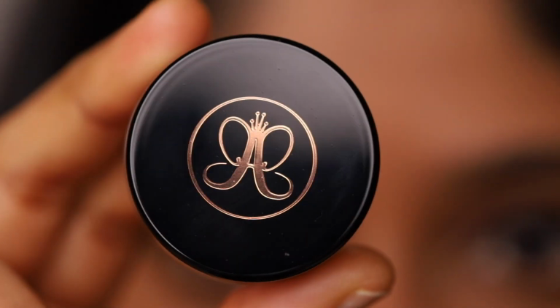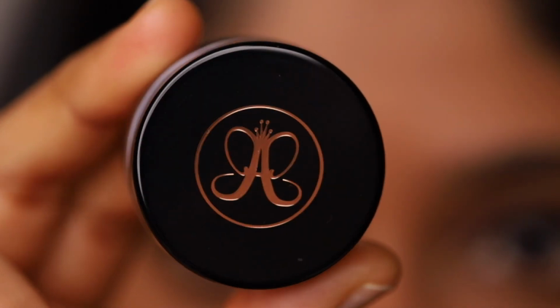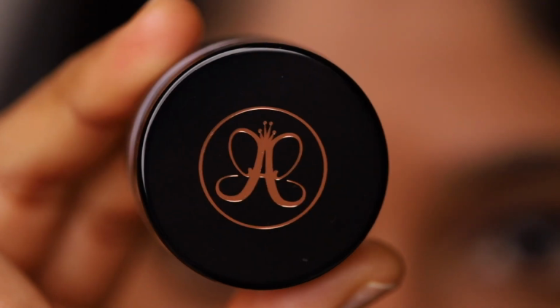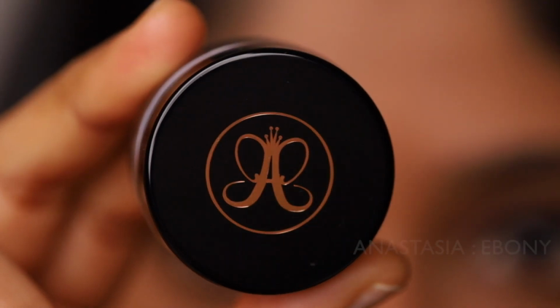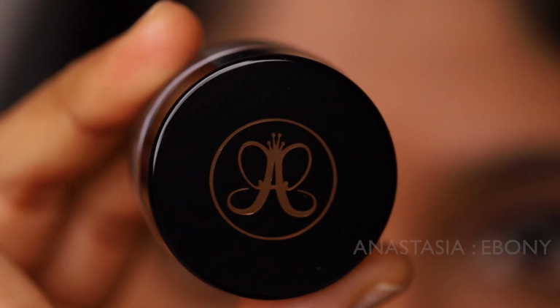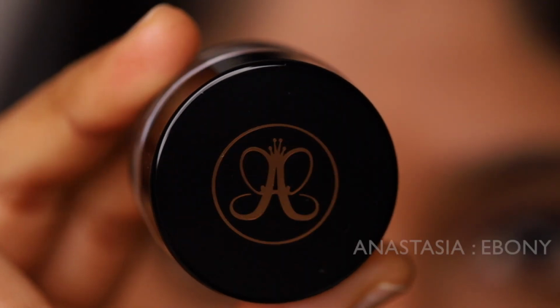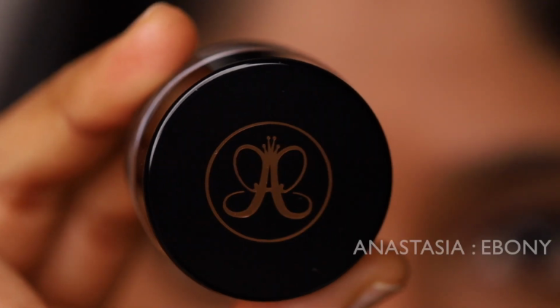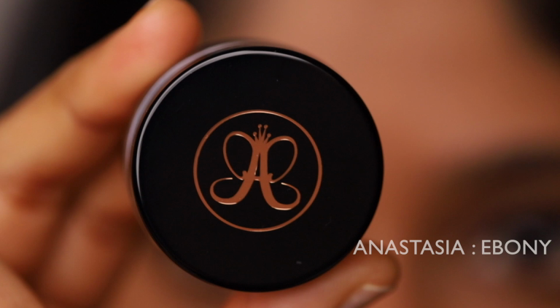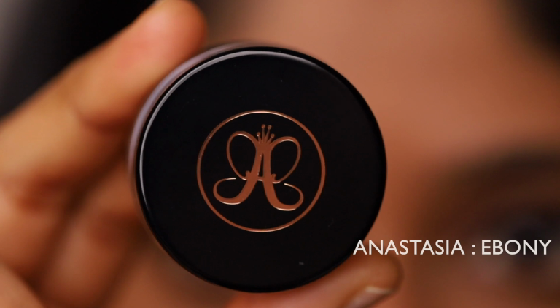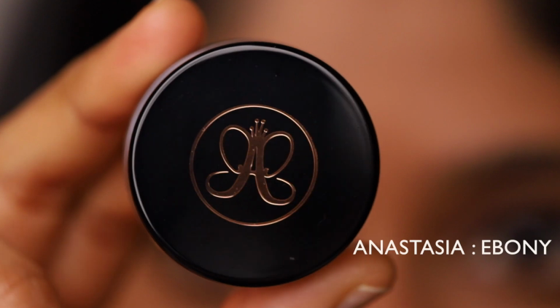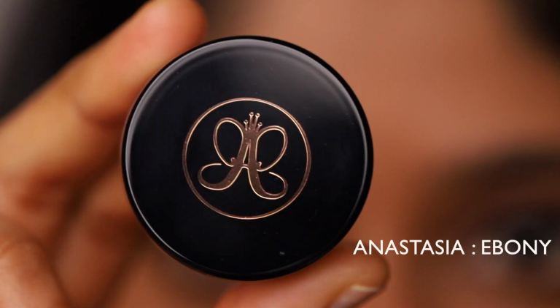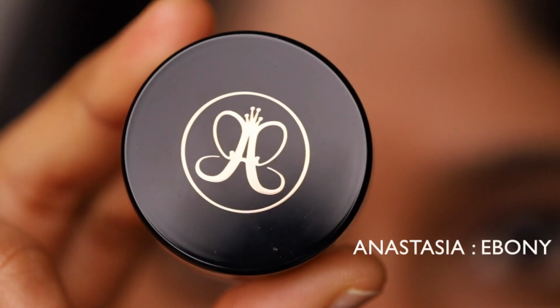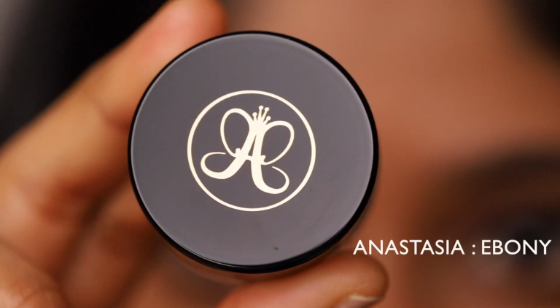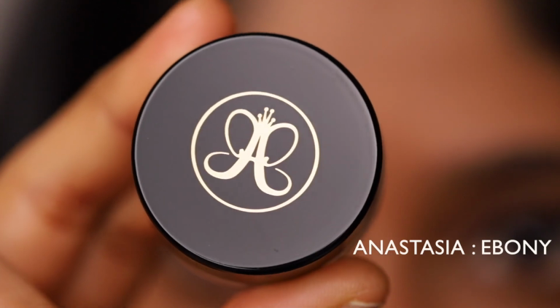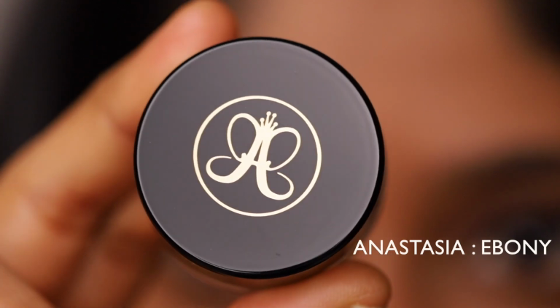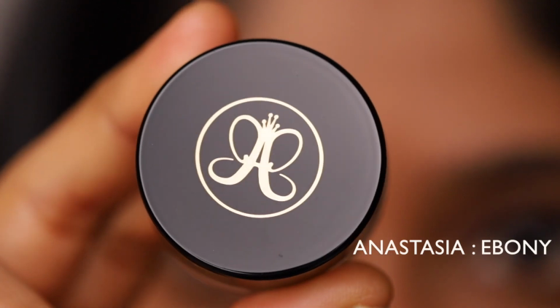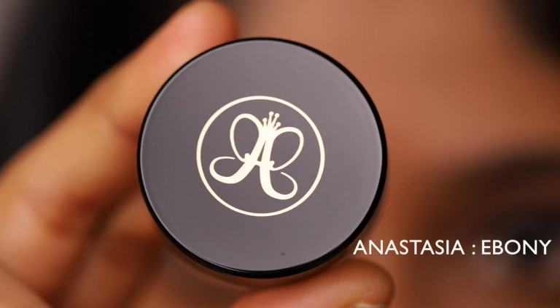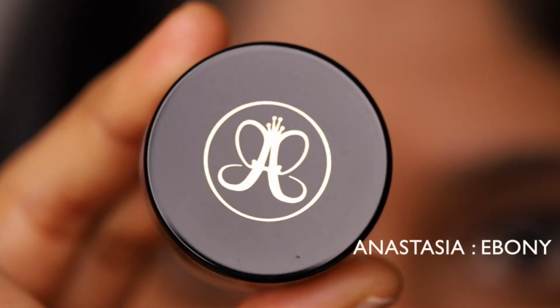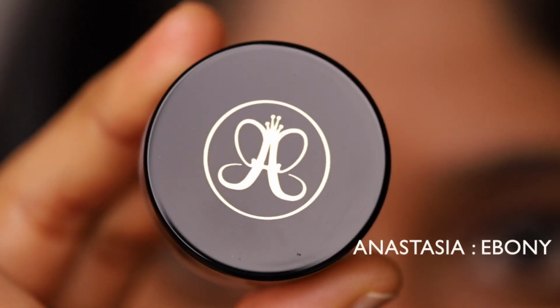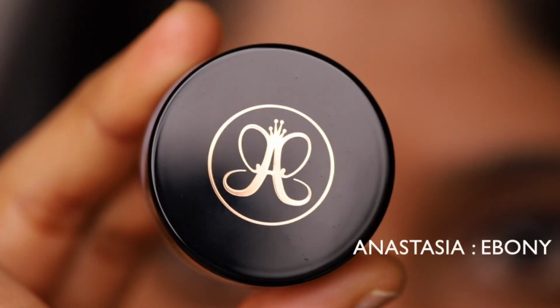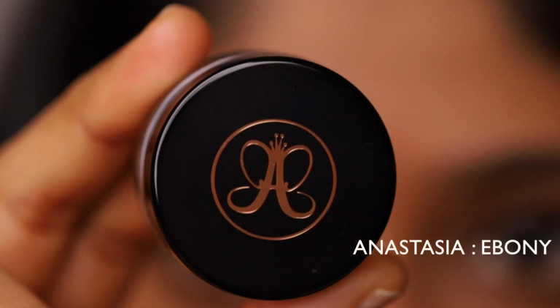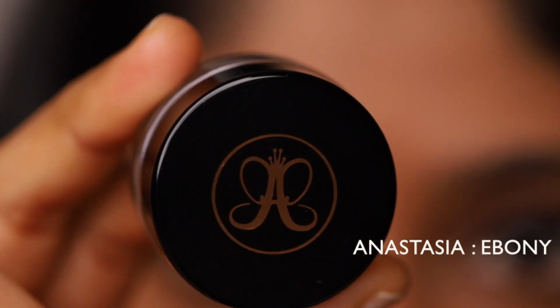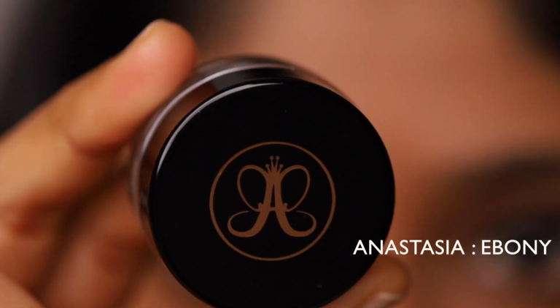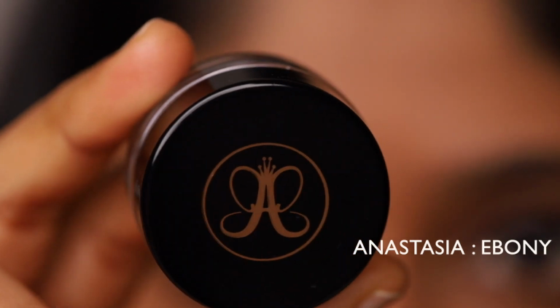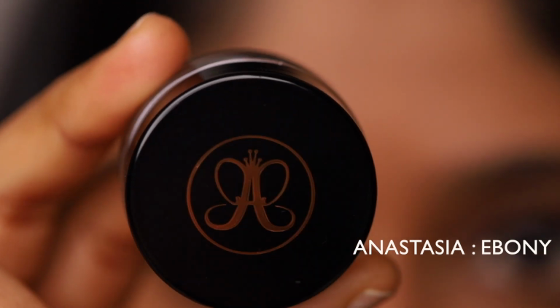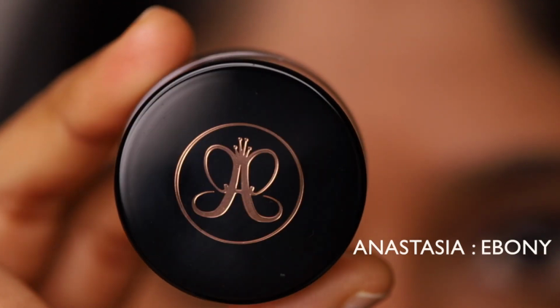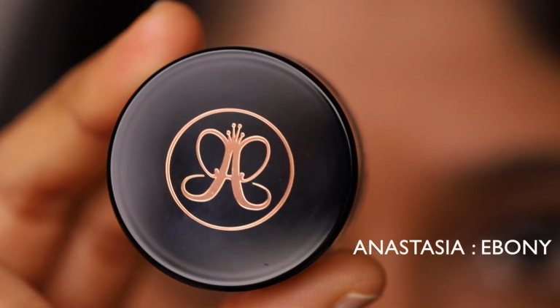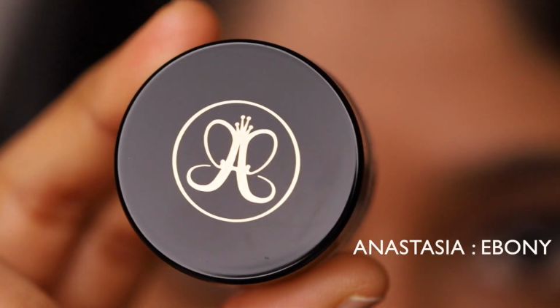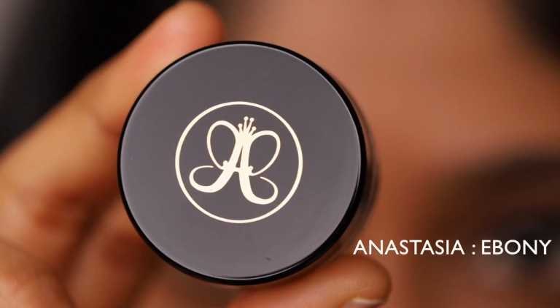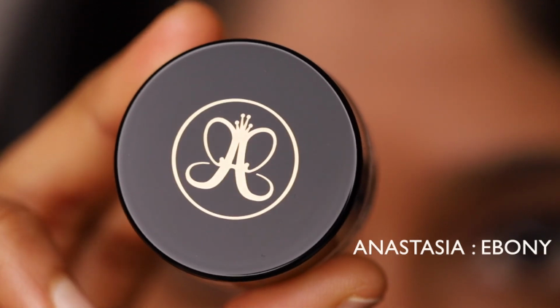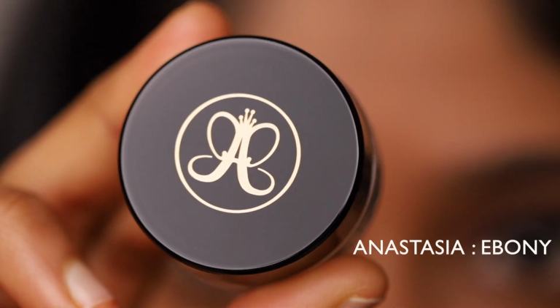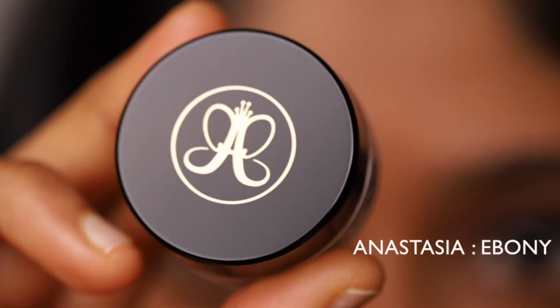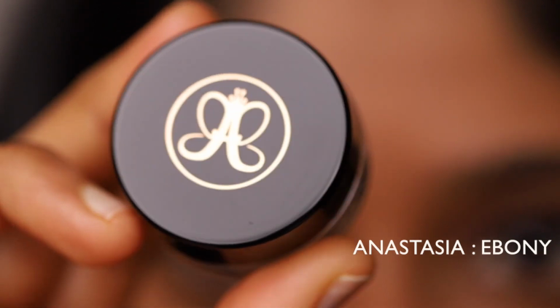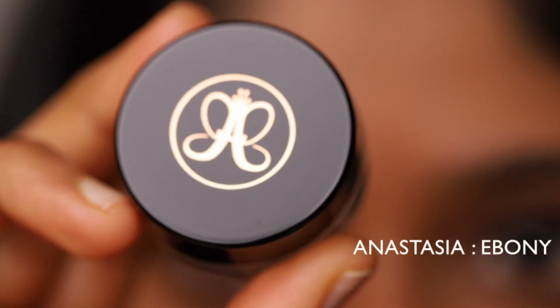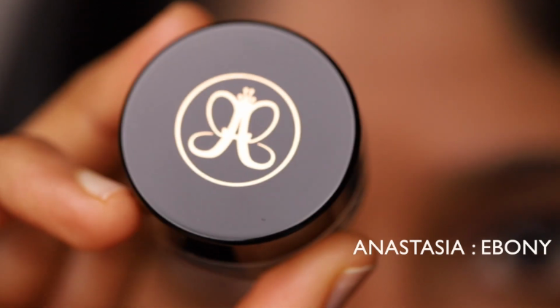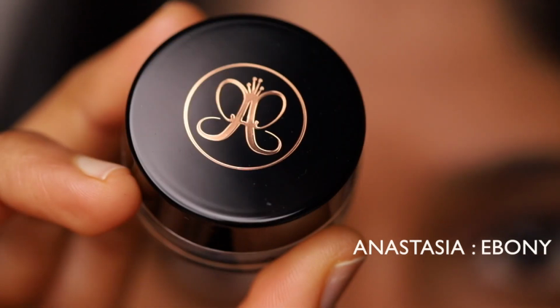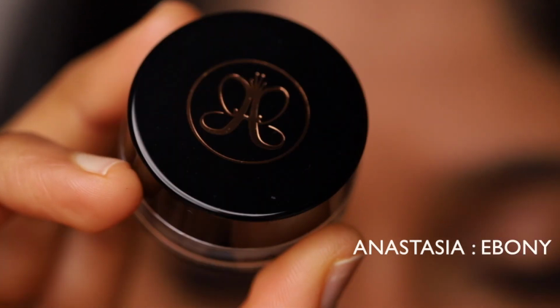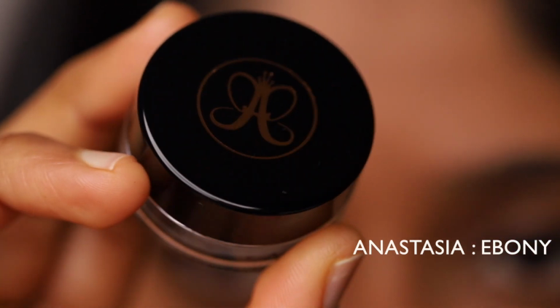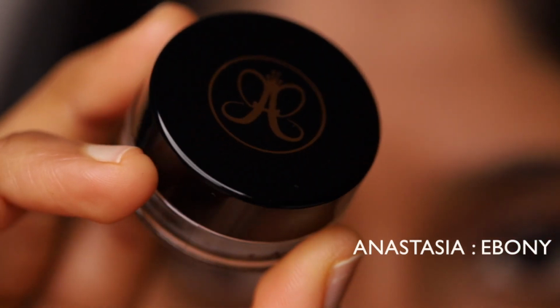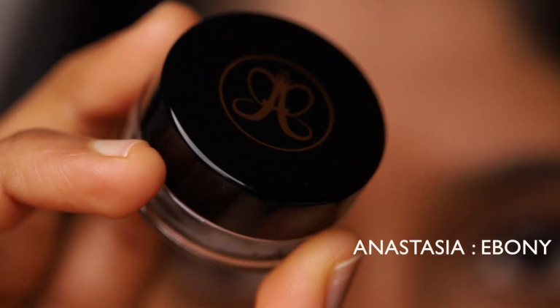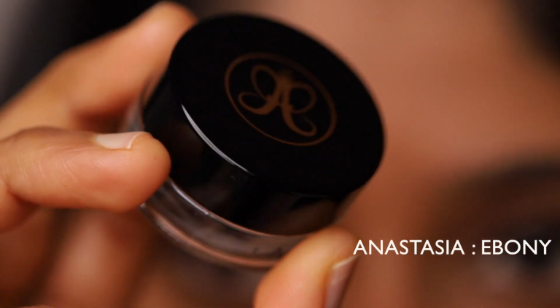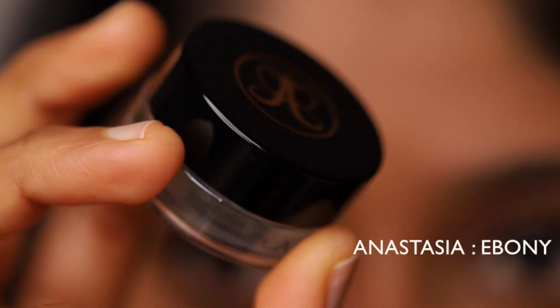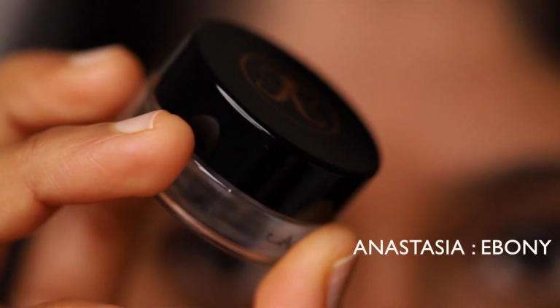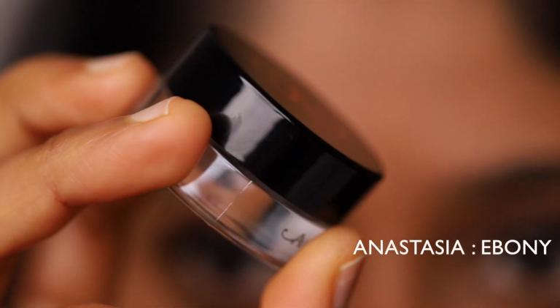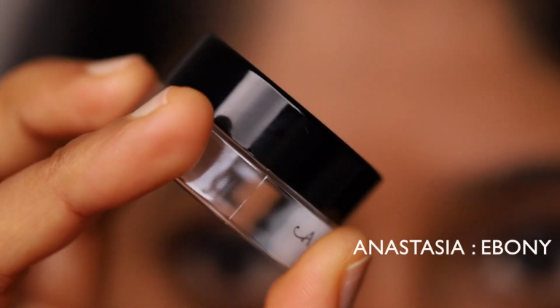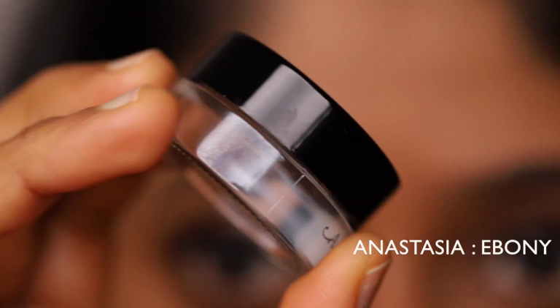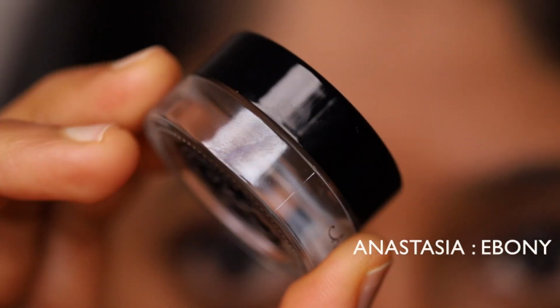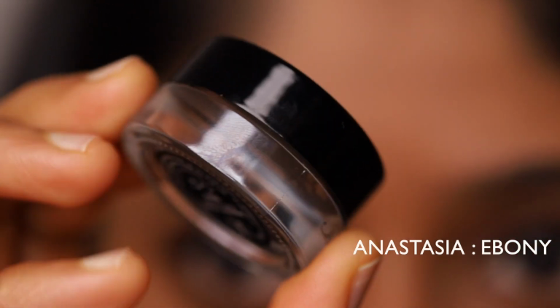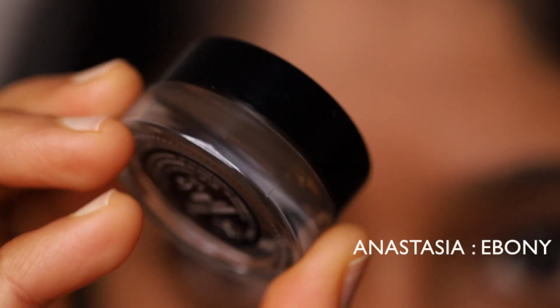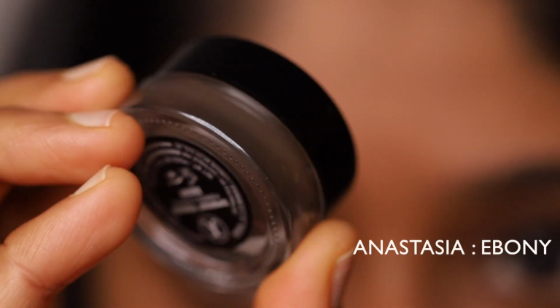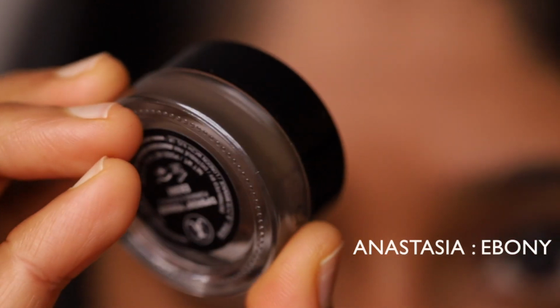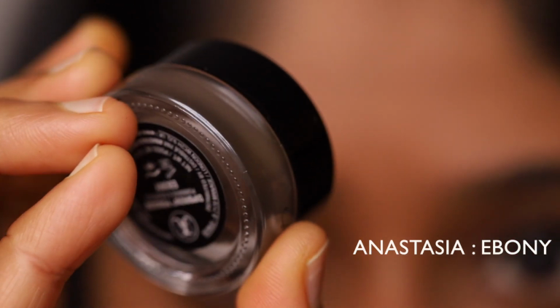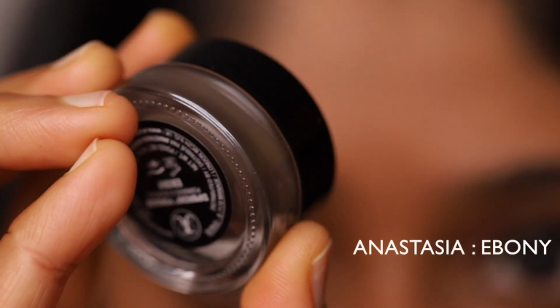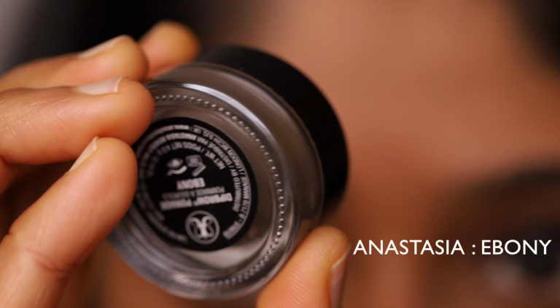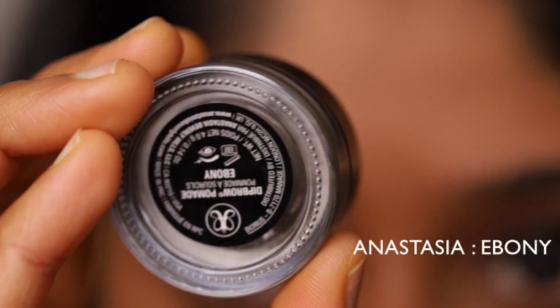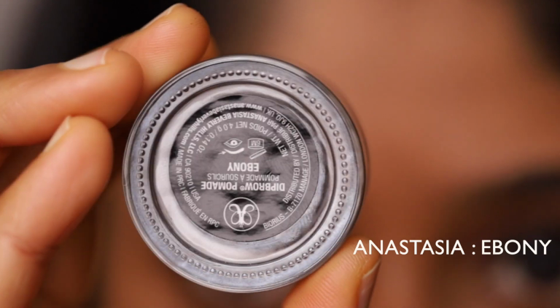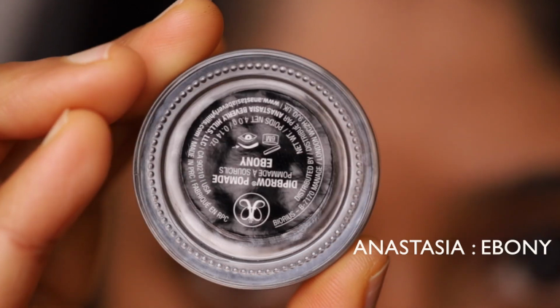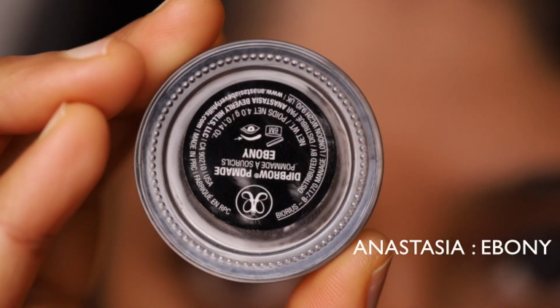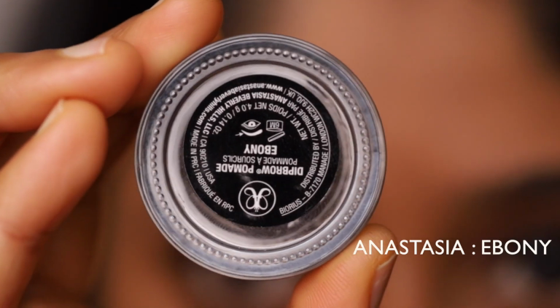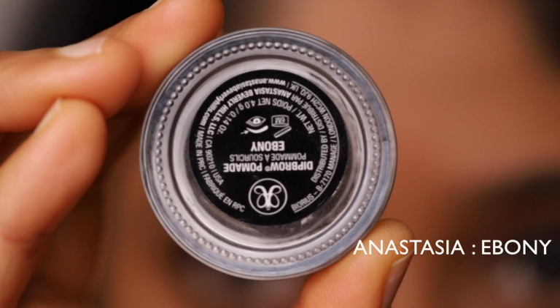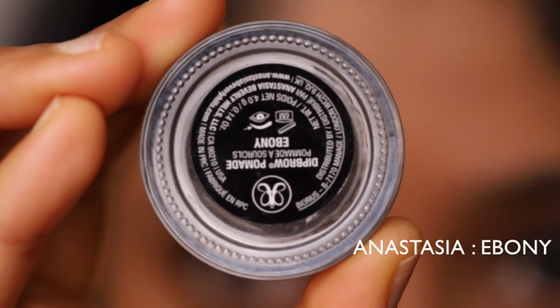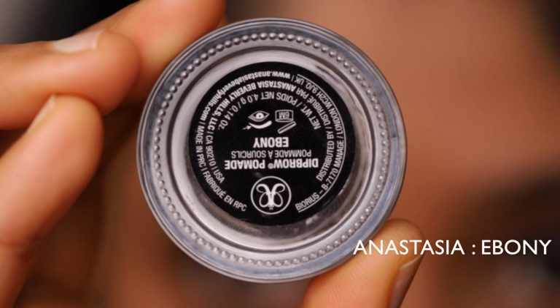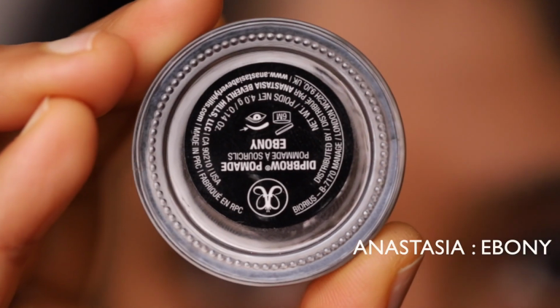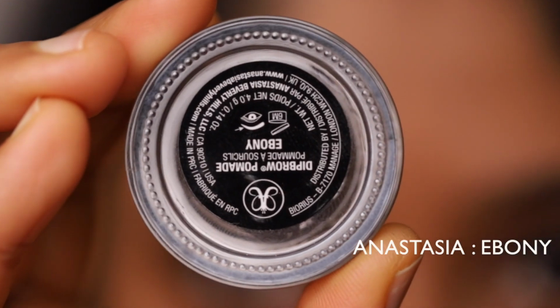This is my all-time favorite brow product — it is a brow pomade by Anastasia Beverly Hills, and I'm using the shade Ebony.